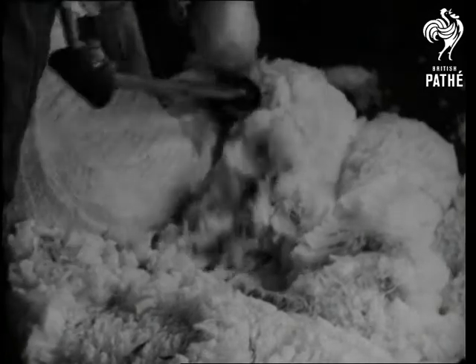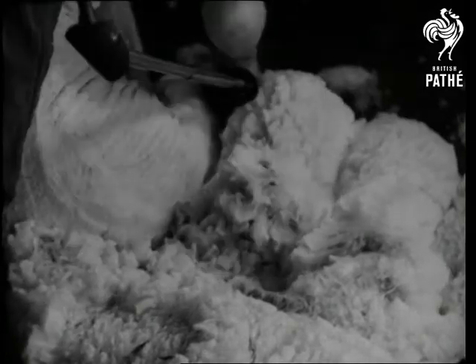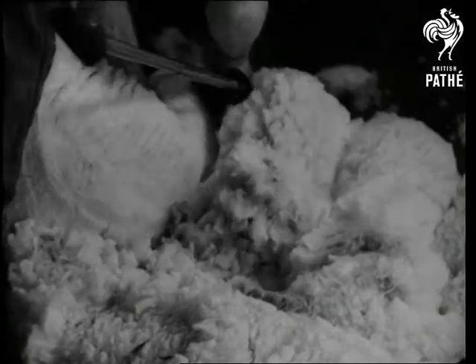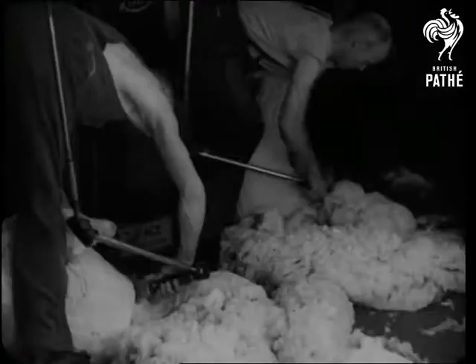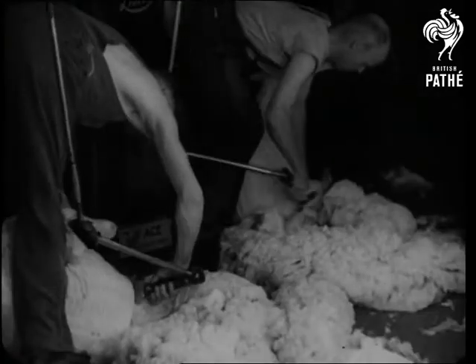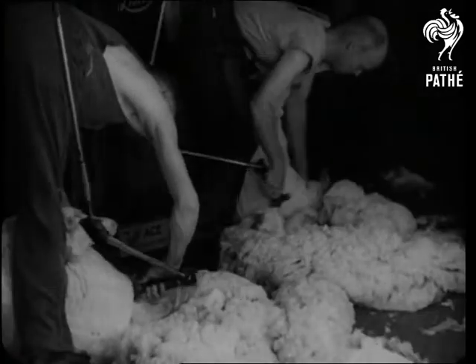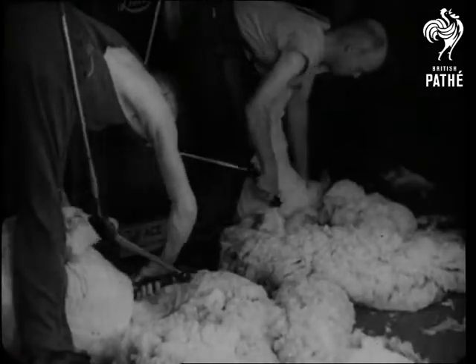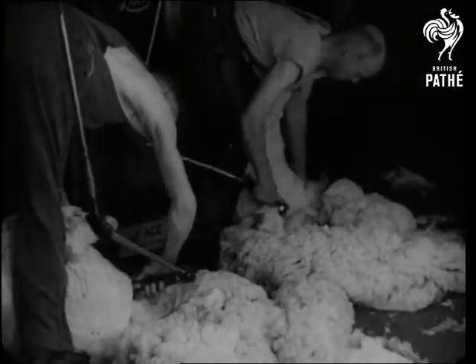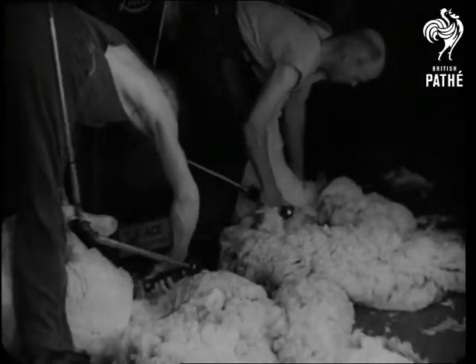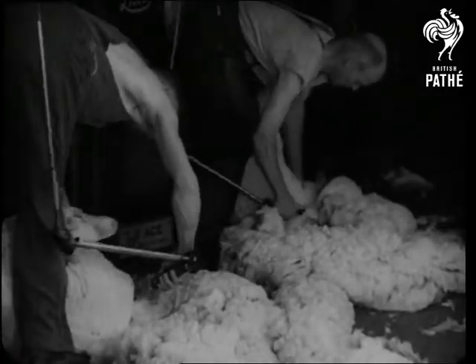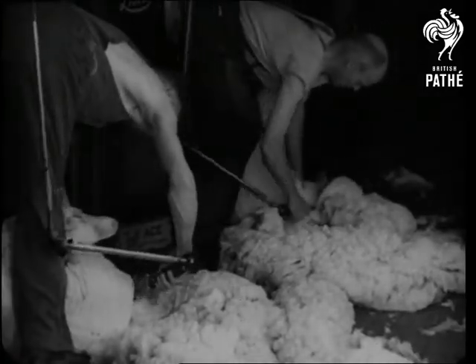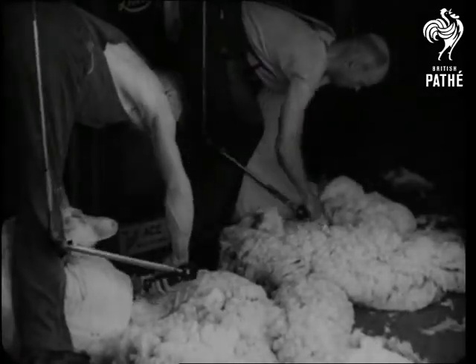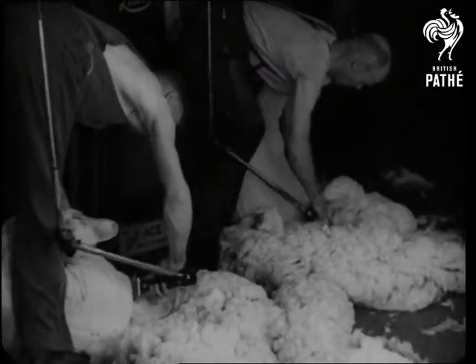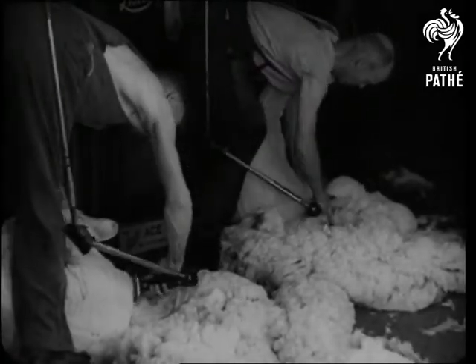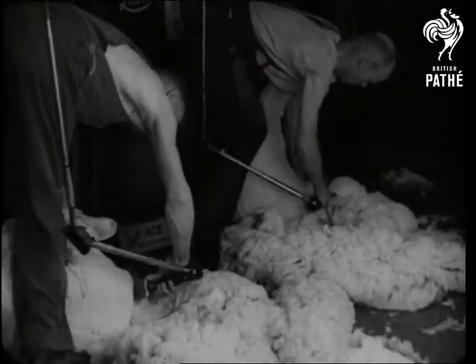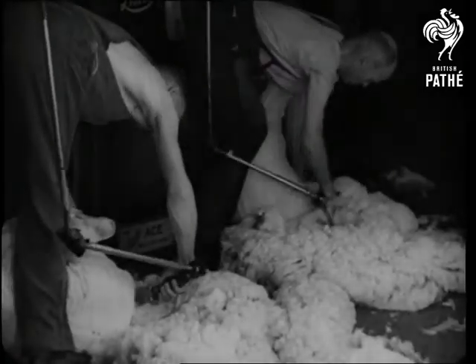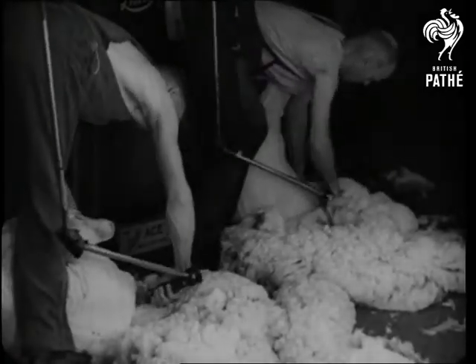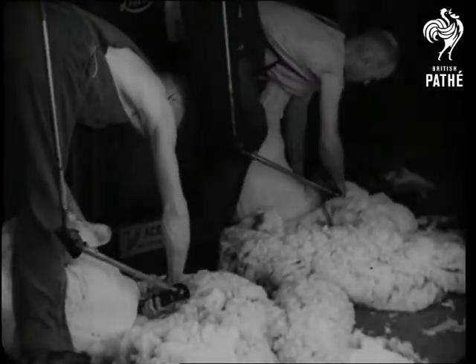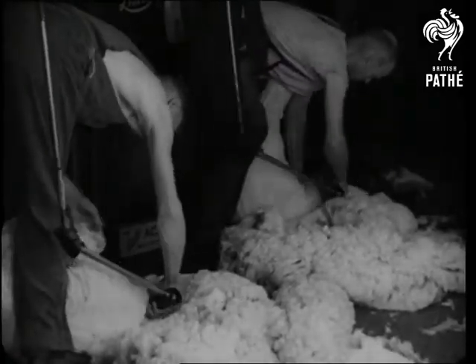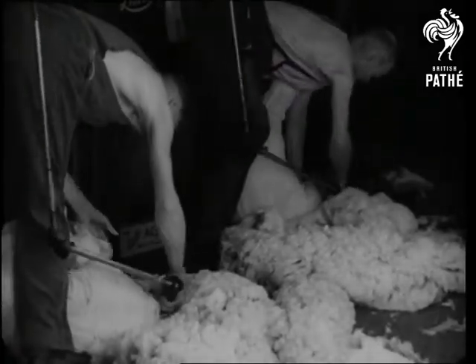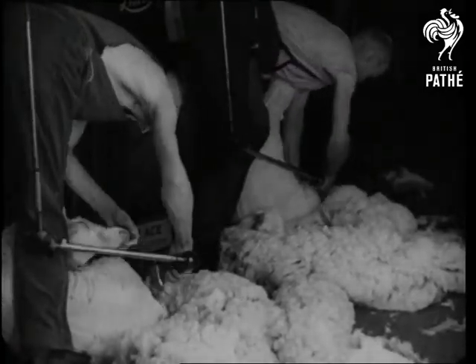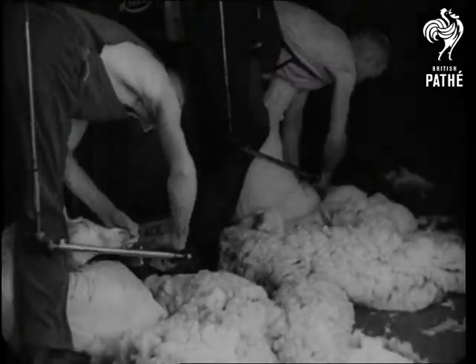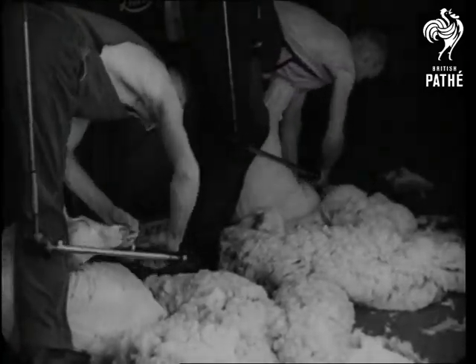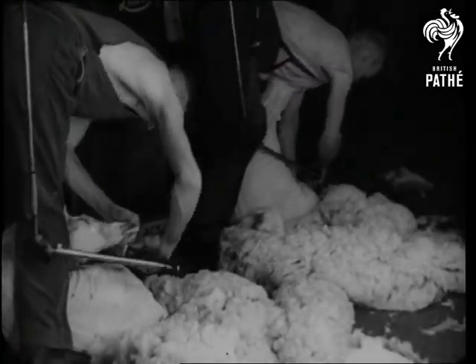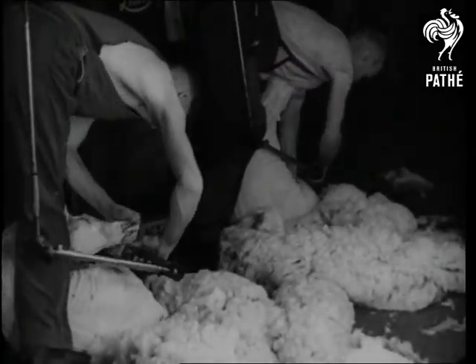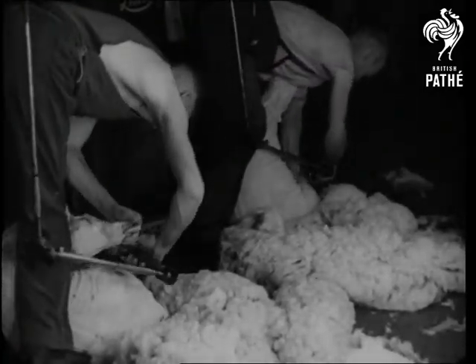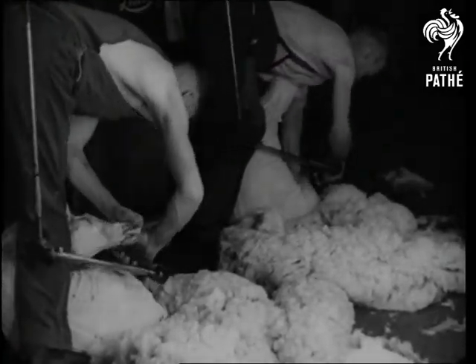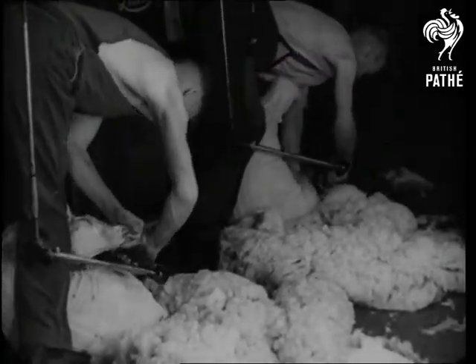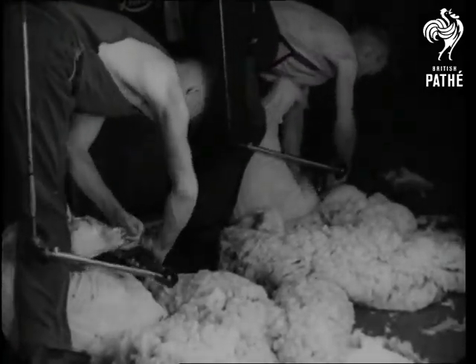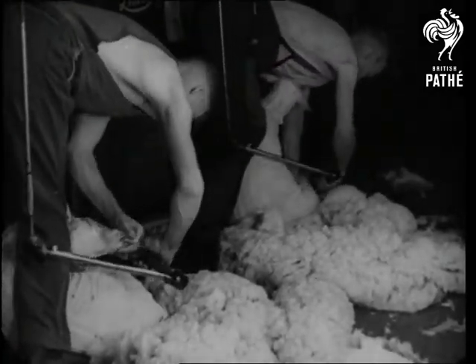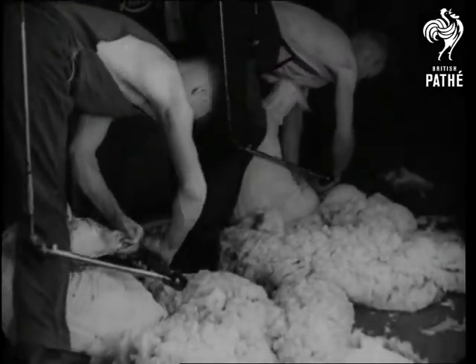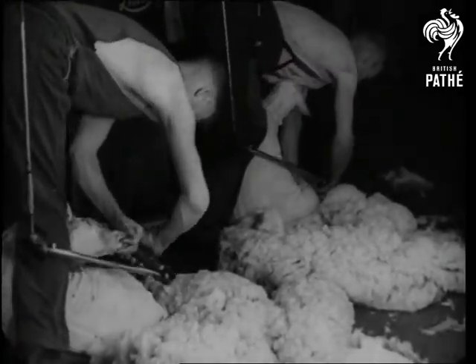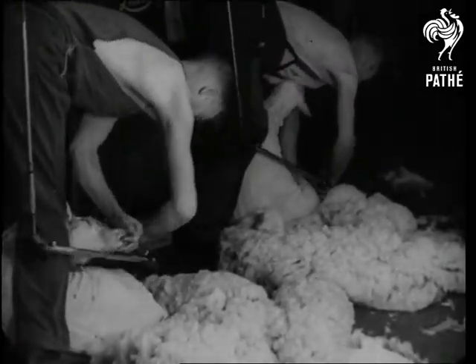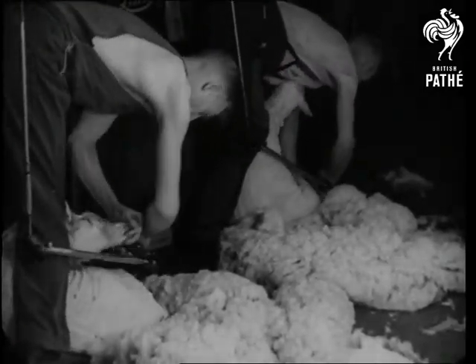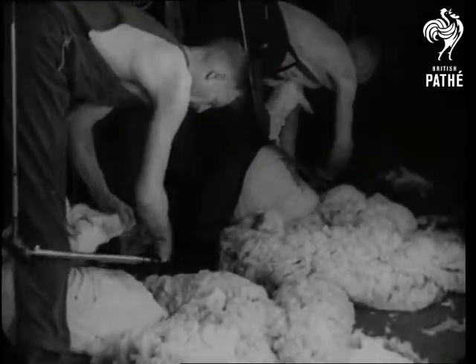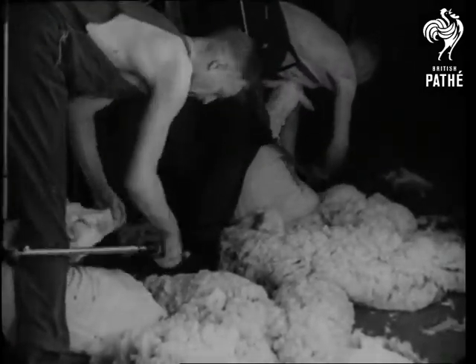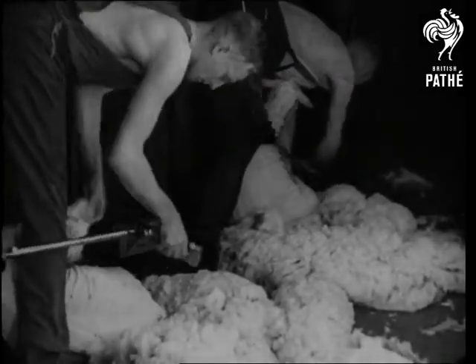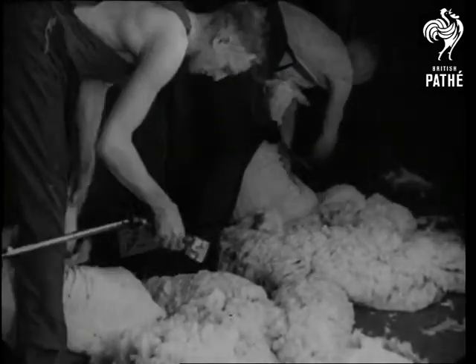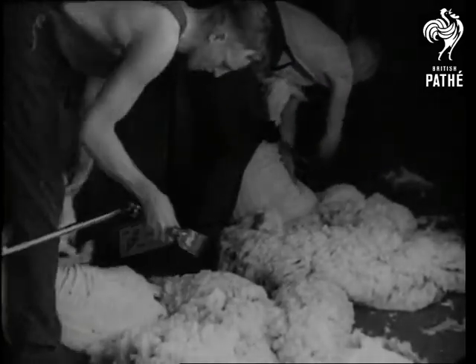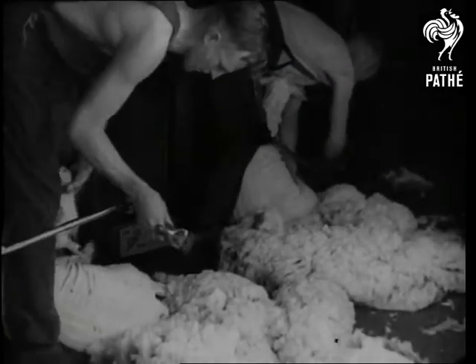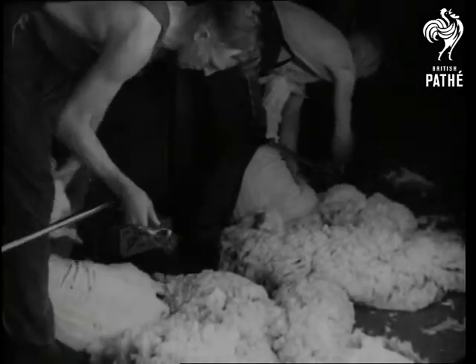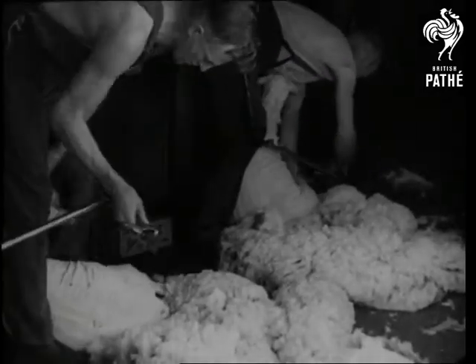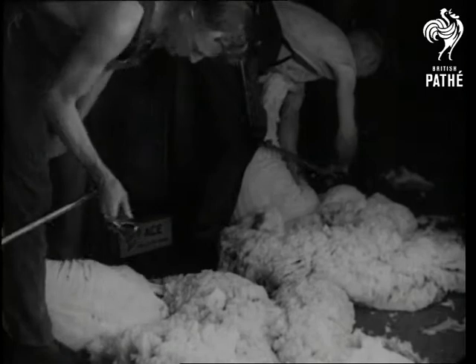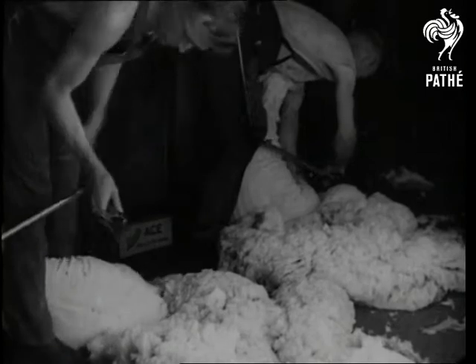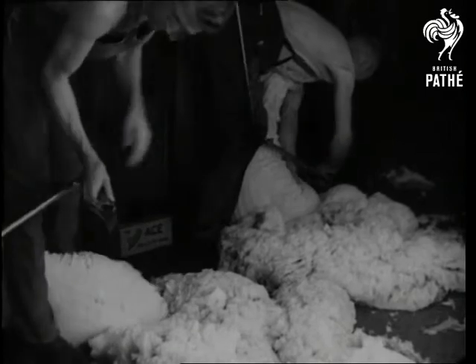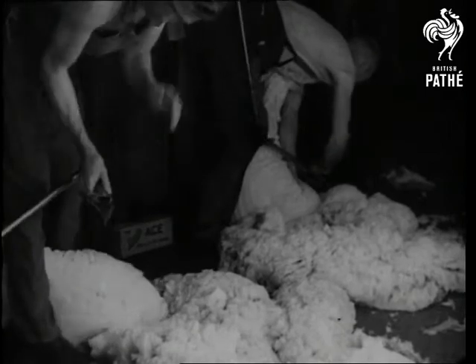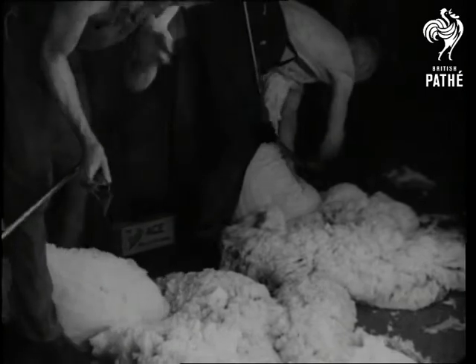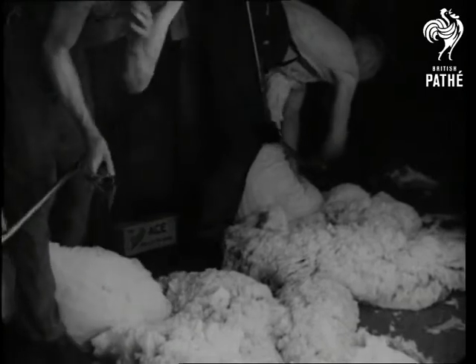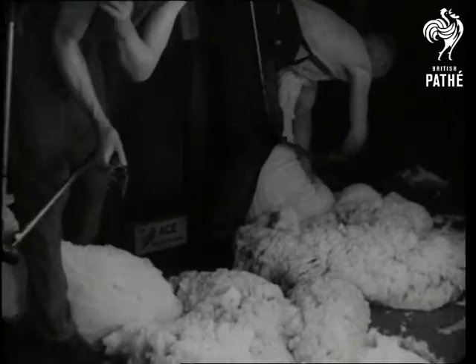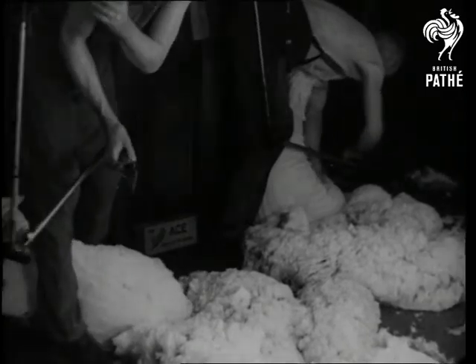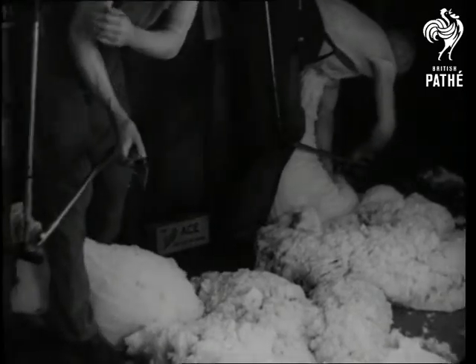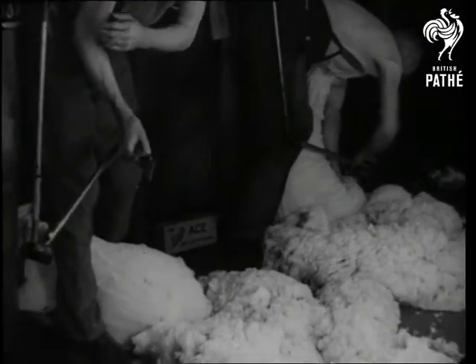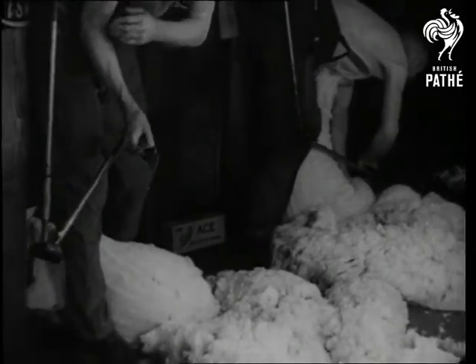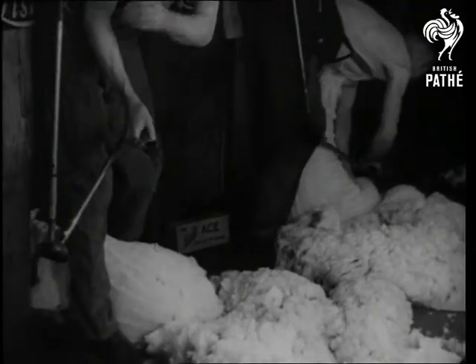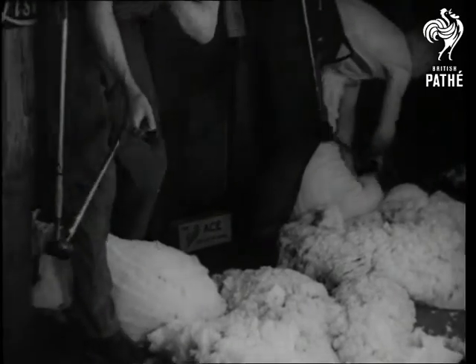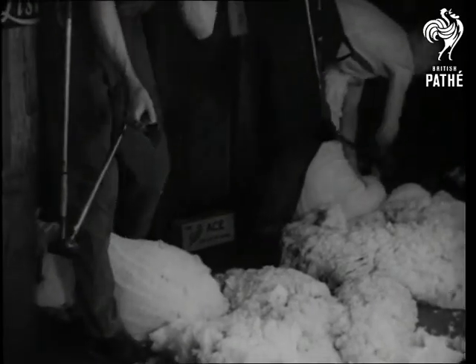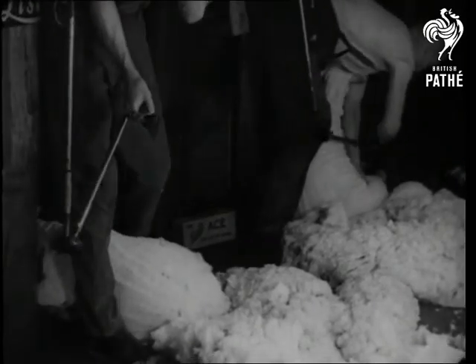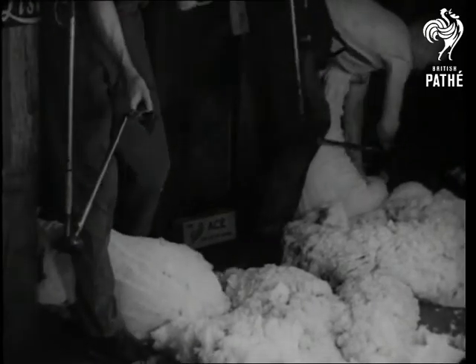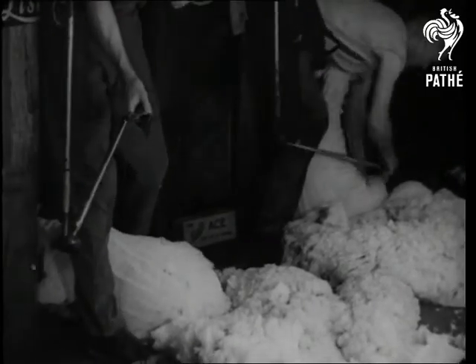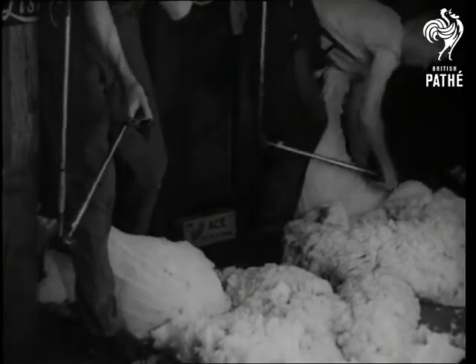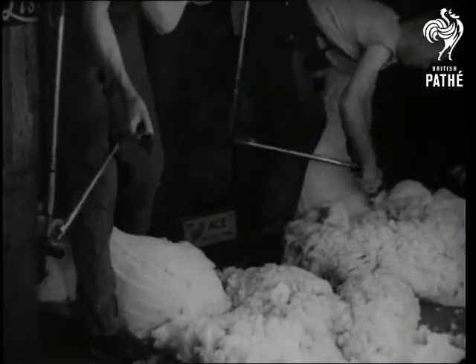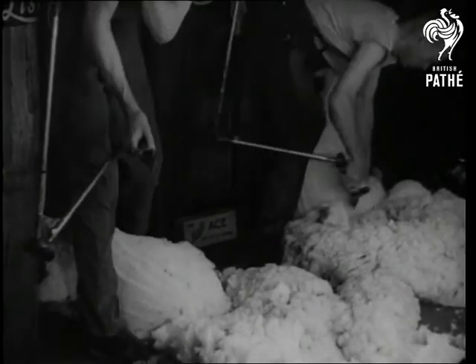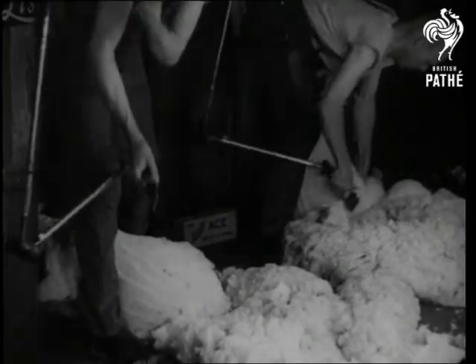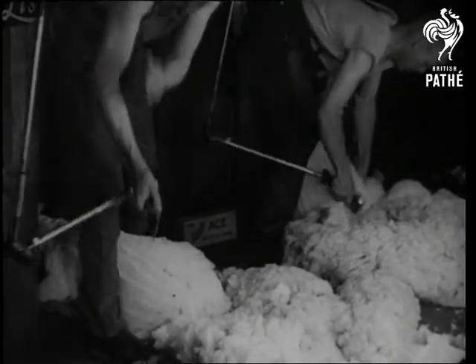Now for the other side. Shearers call this the whipping side, and when that's done, the sheep's done. Wool off, push off.